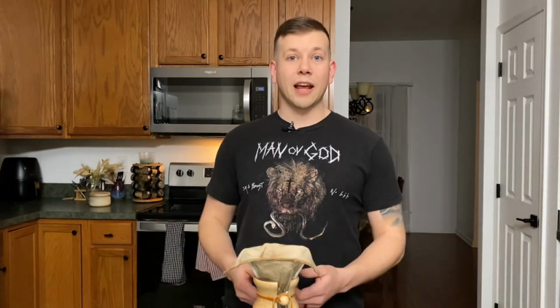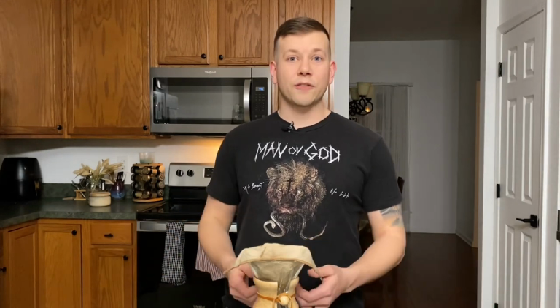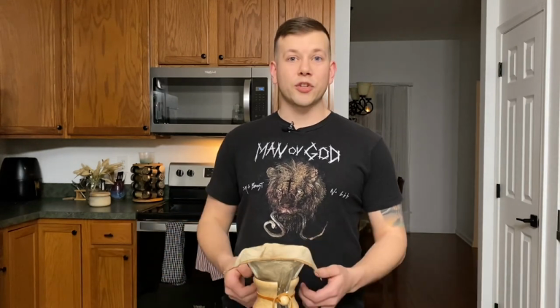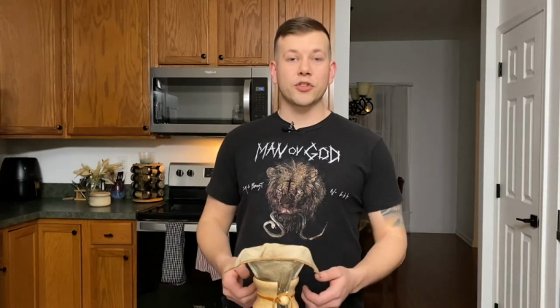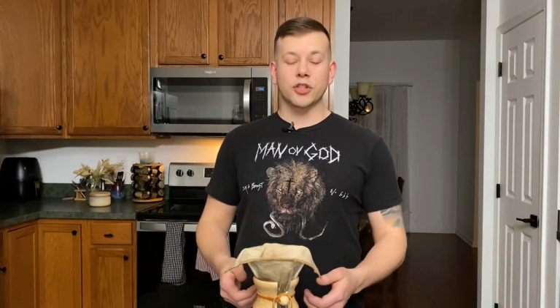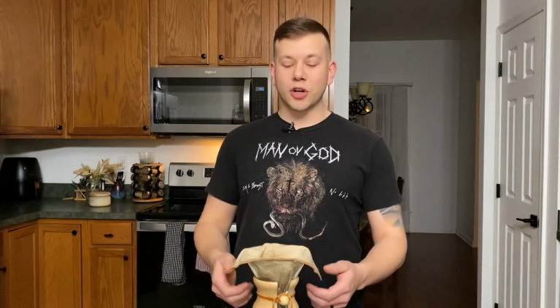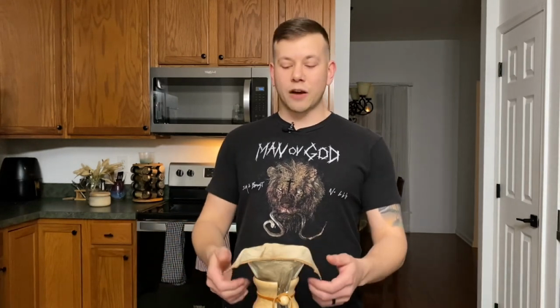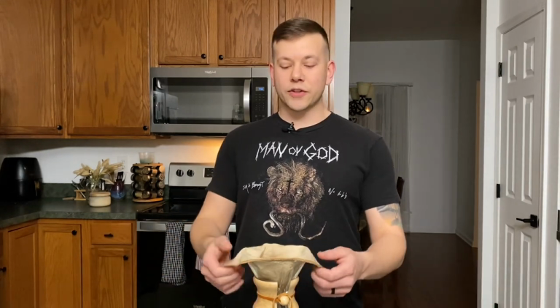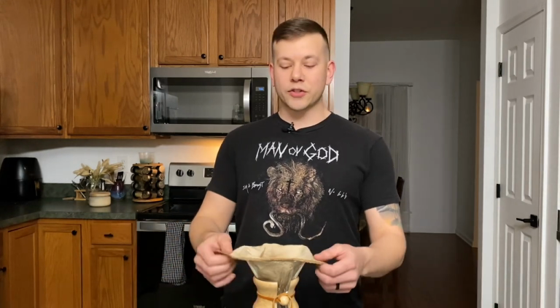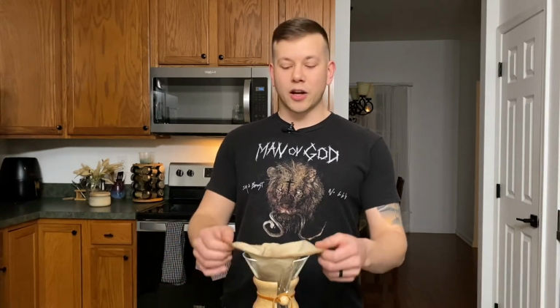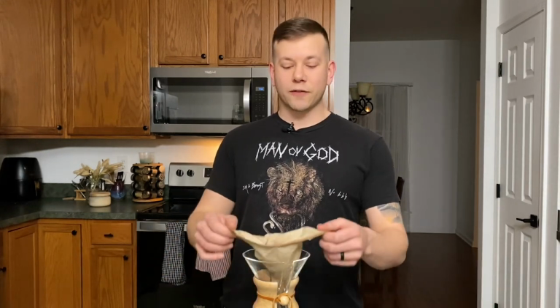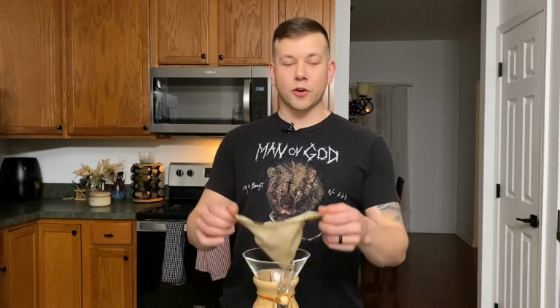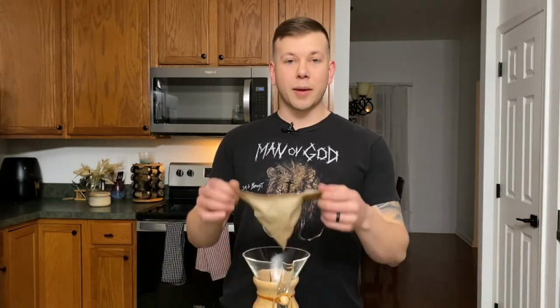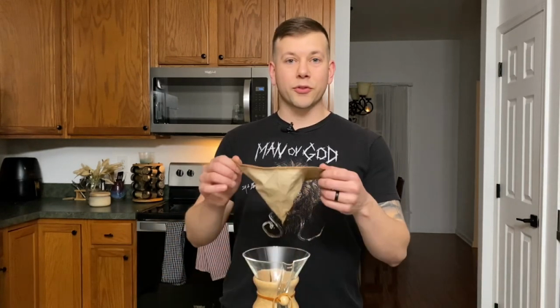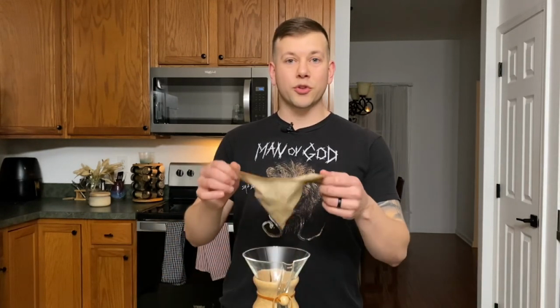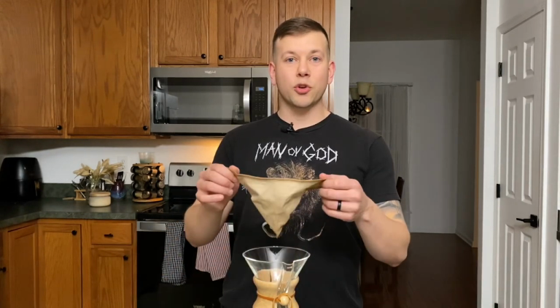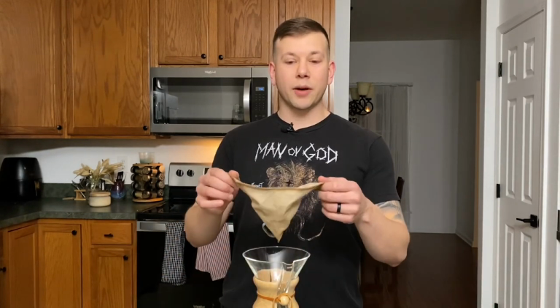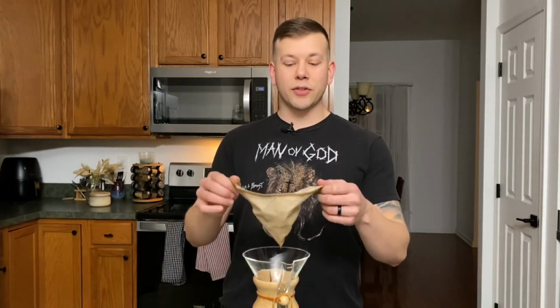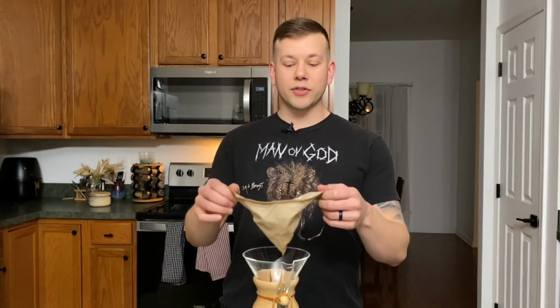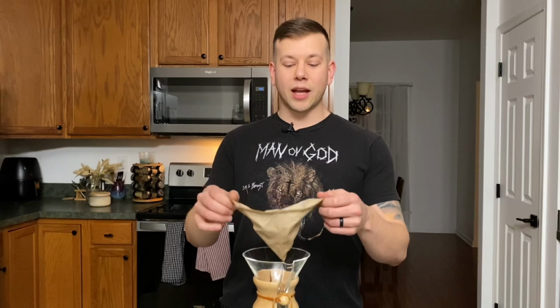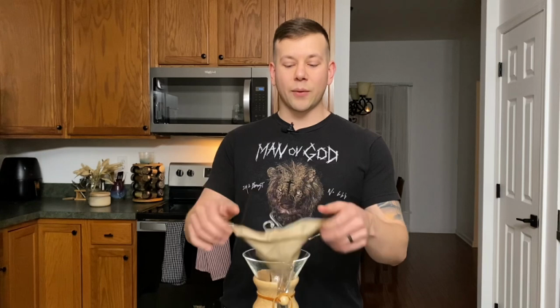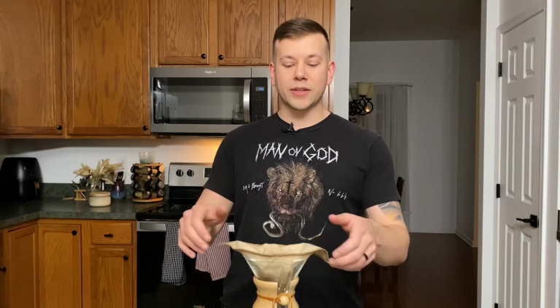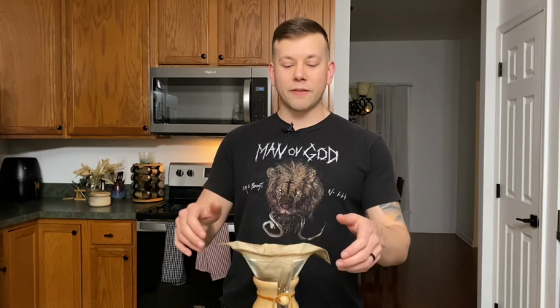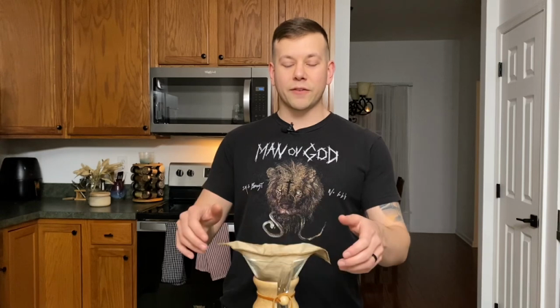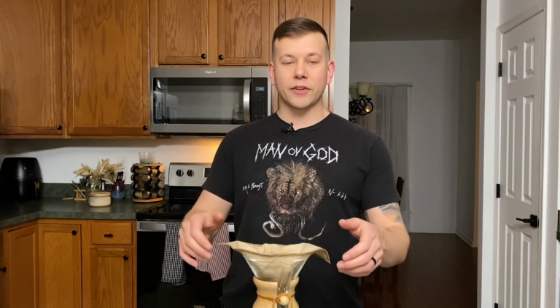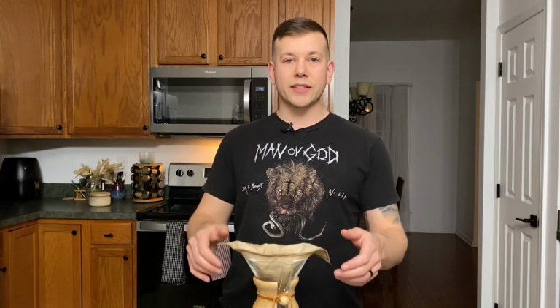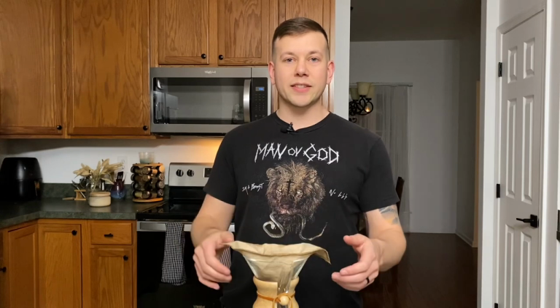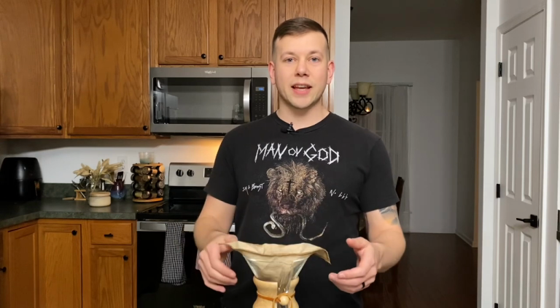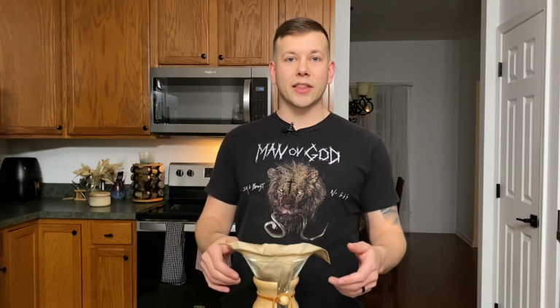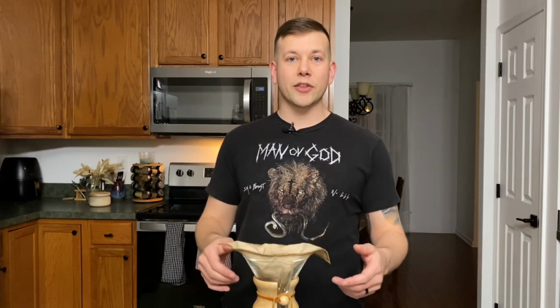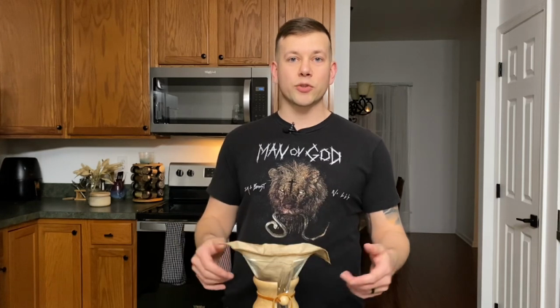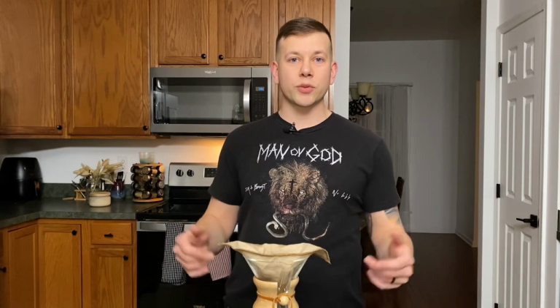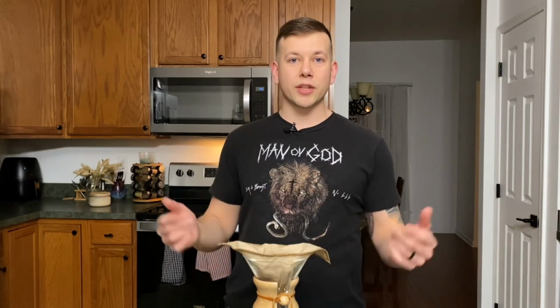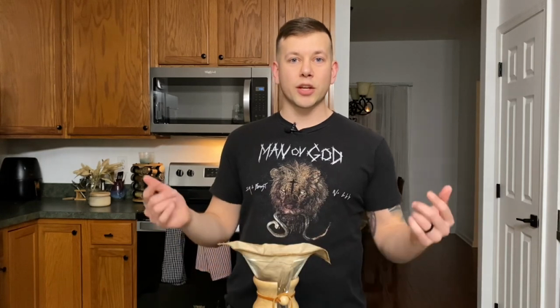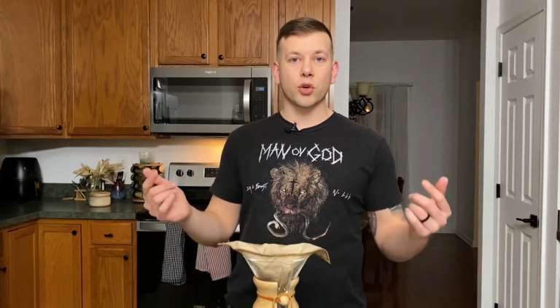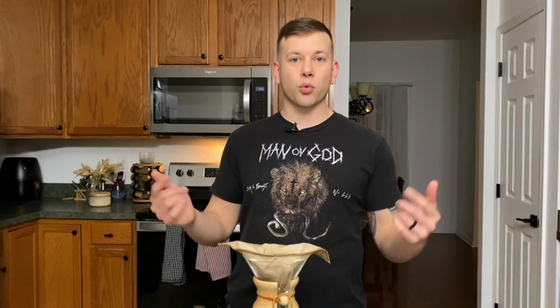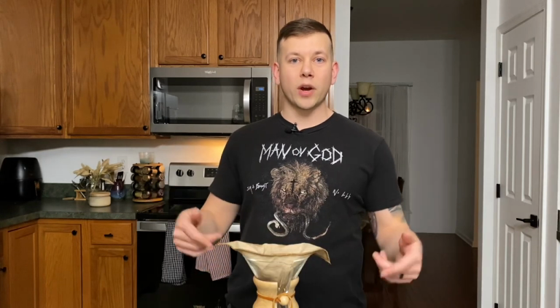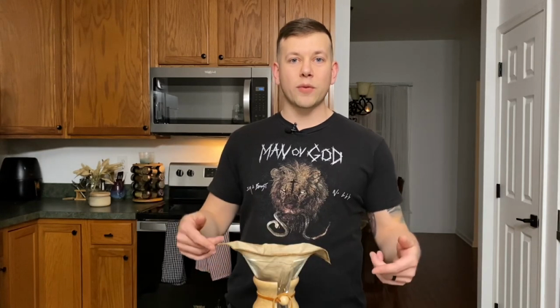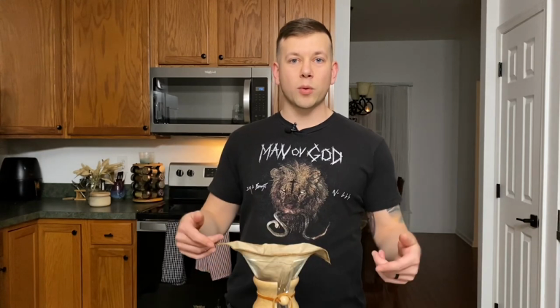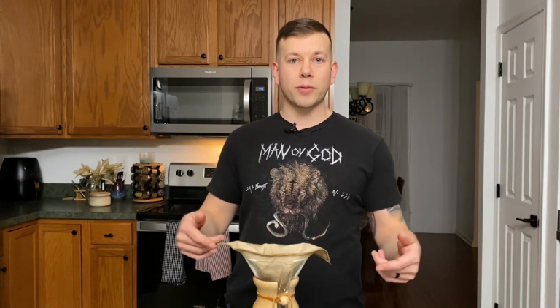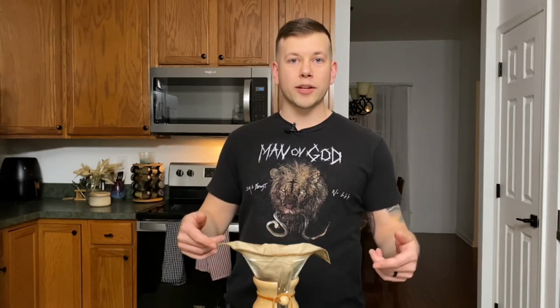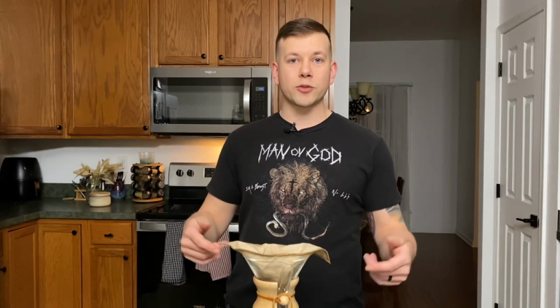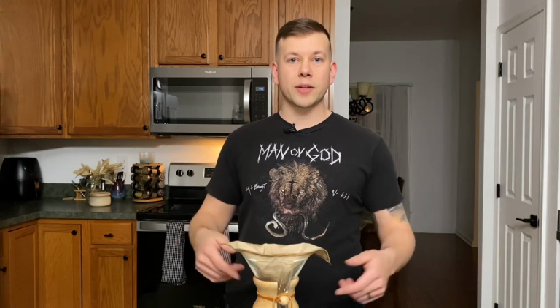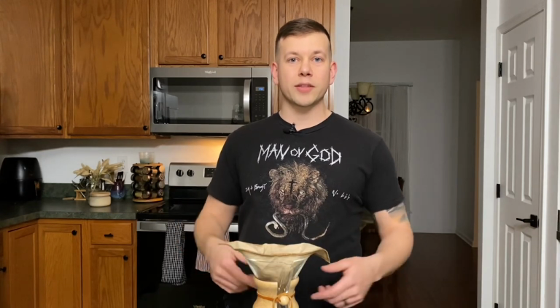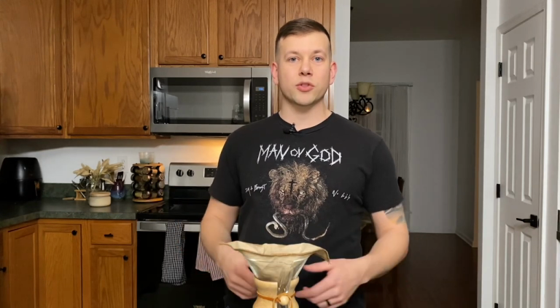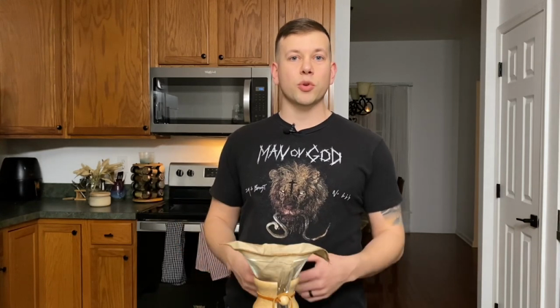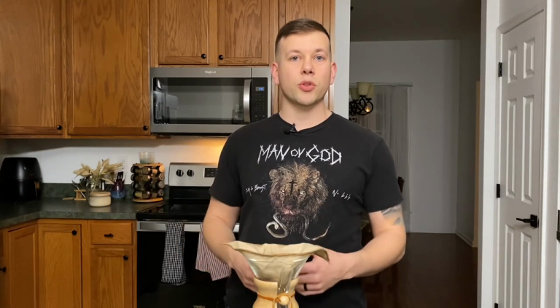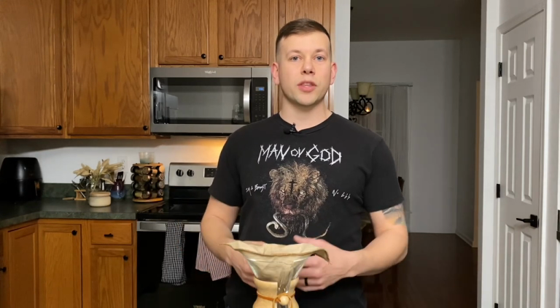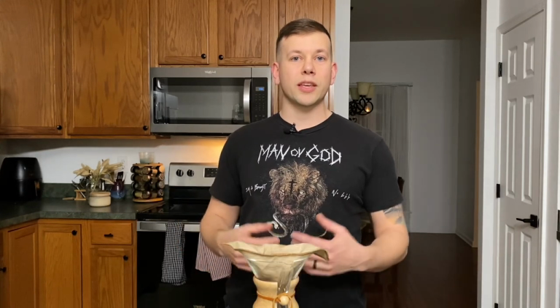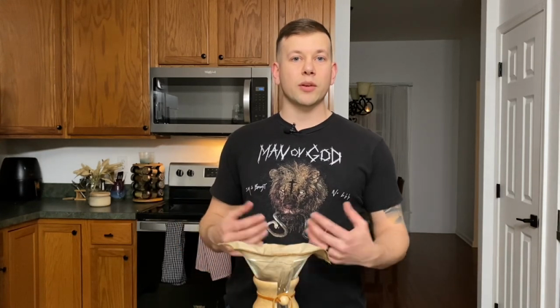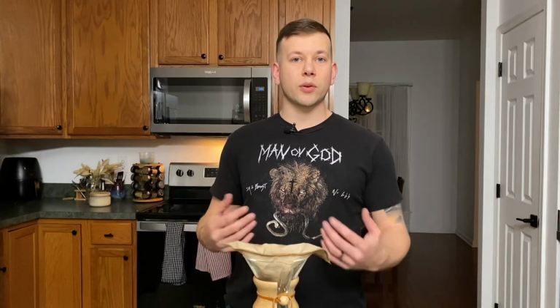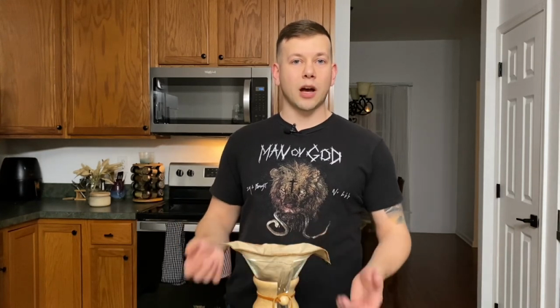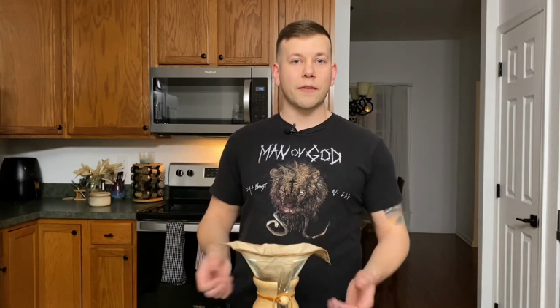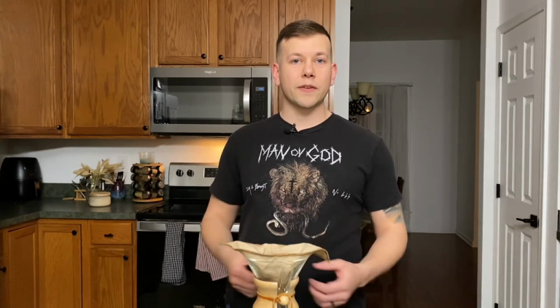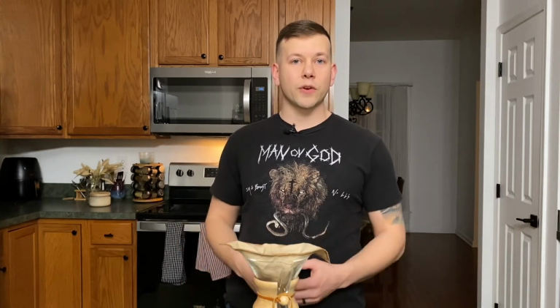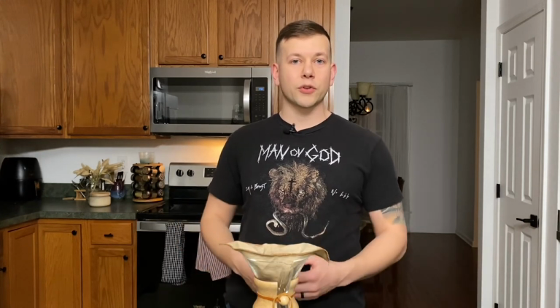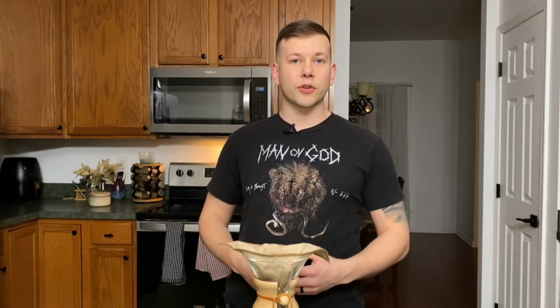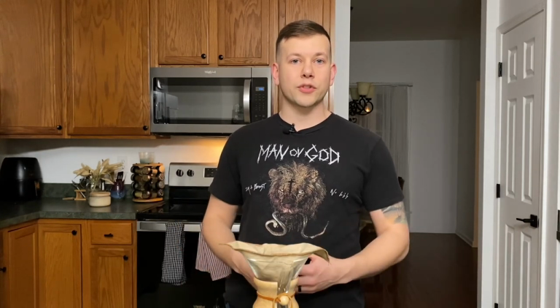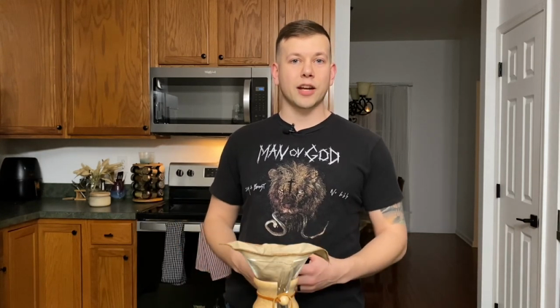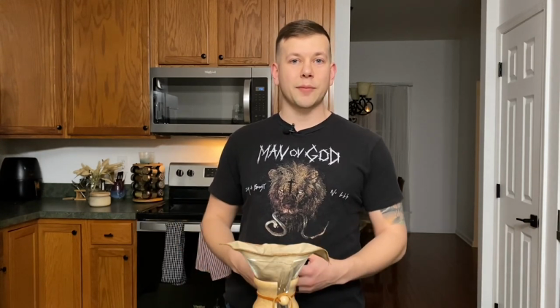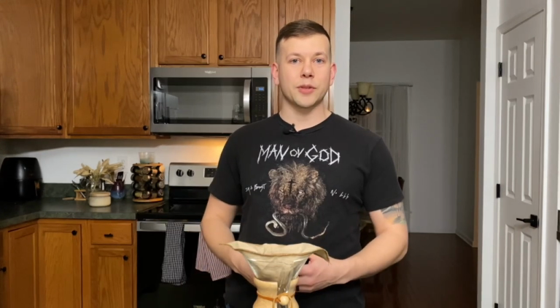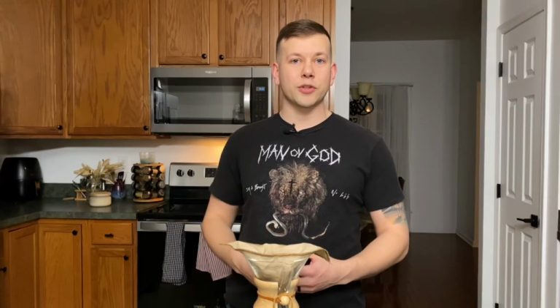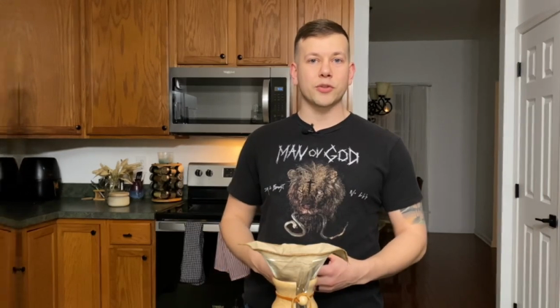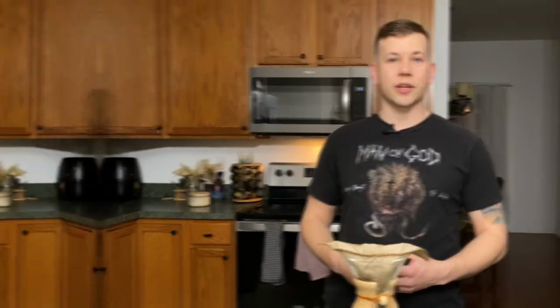After using coffee sock for about two months, I would definitely say that this was a great replacement to the coffee filters that I've been using.